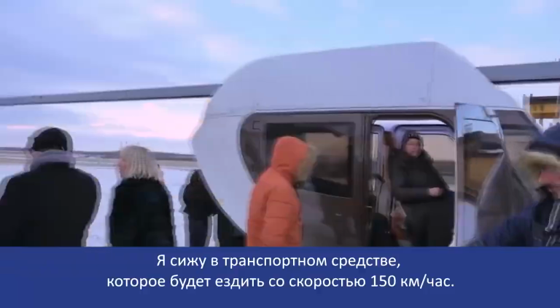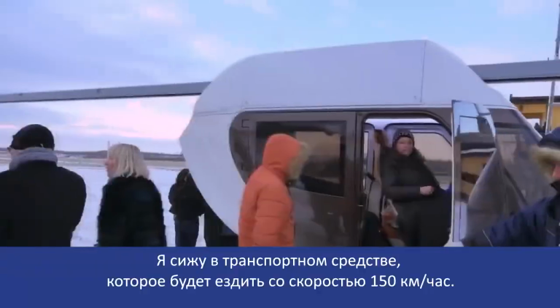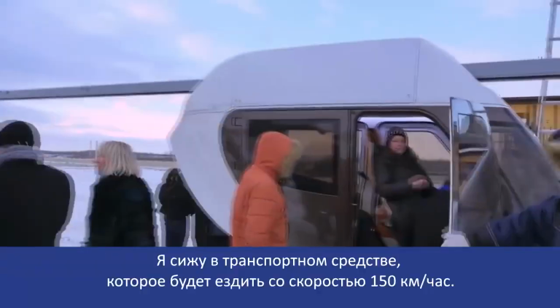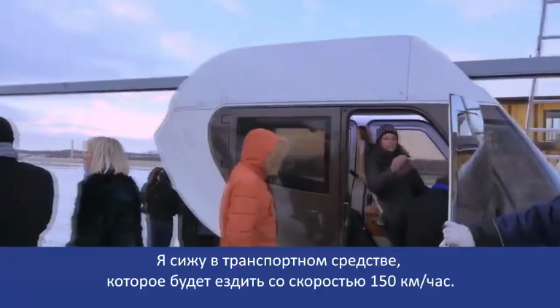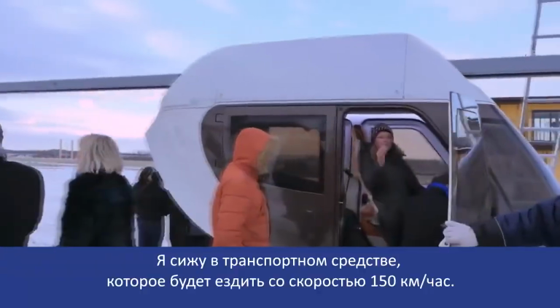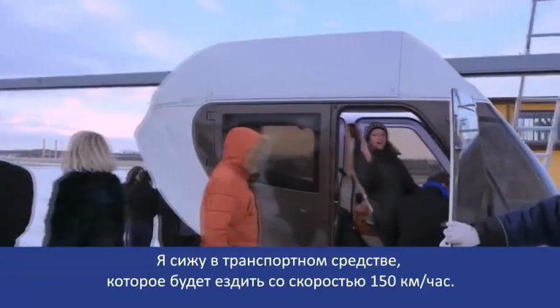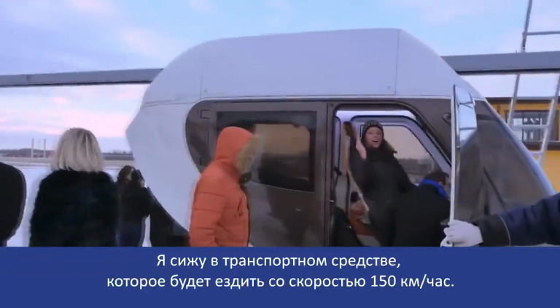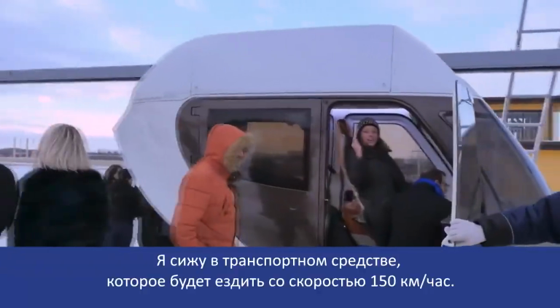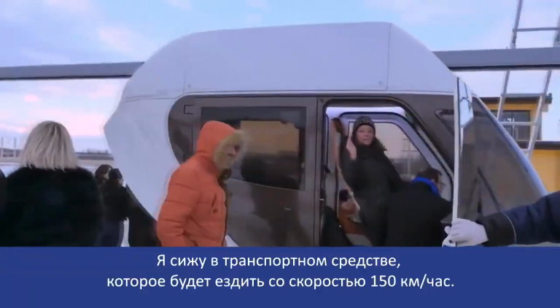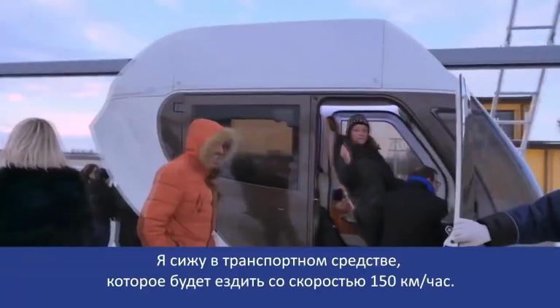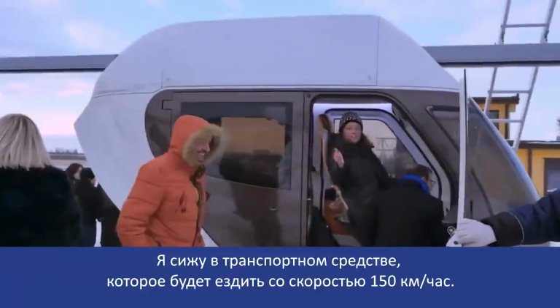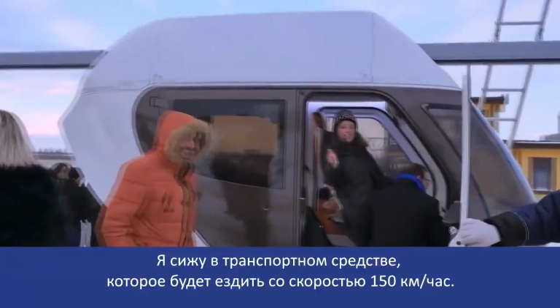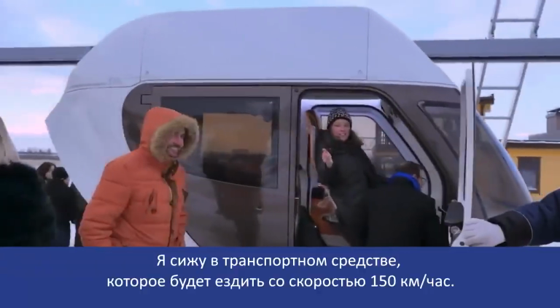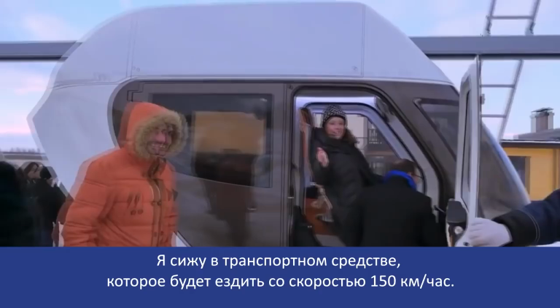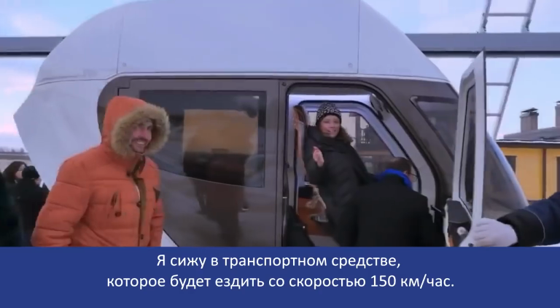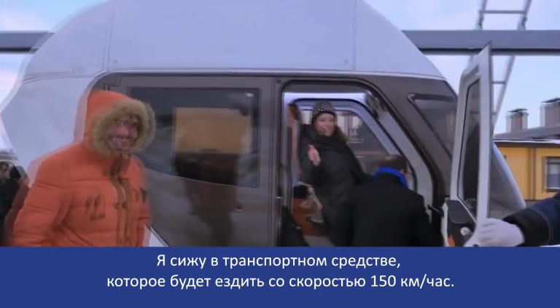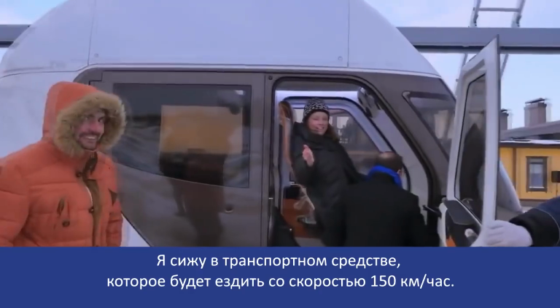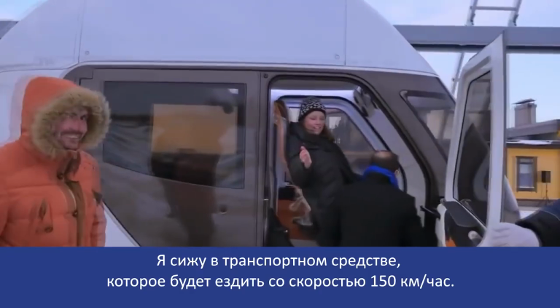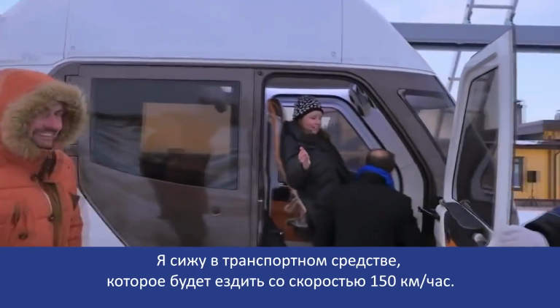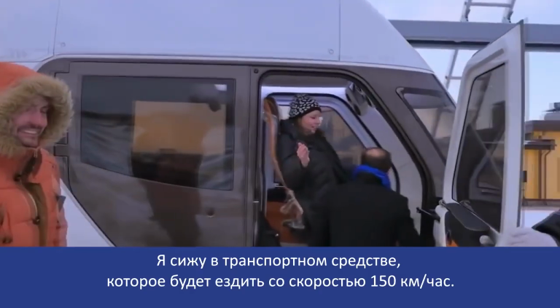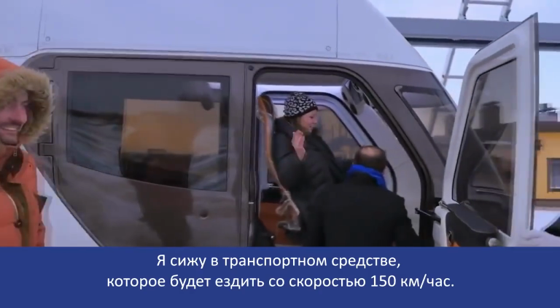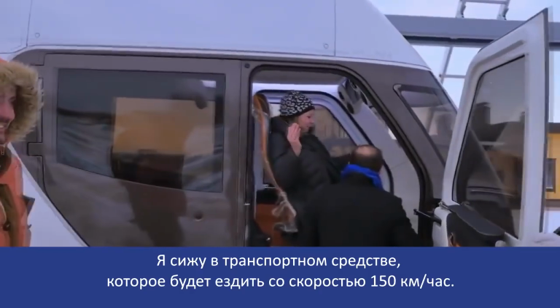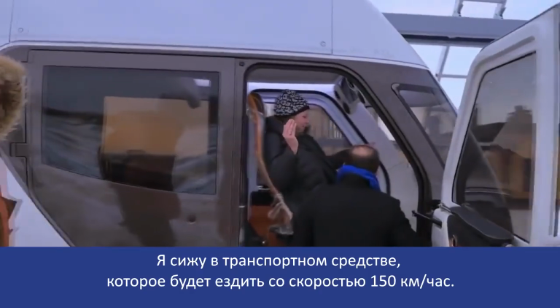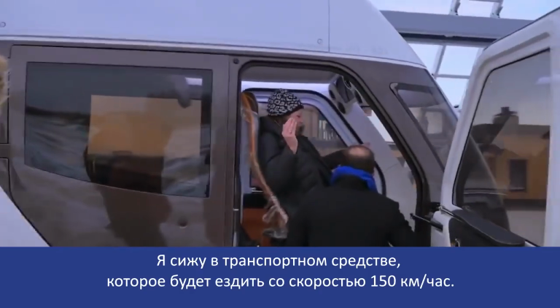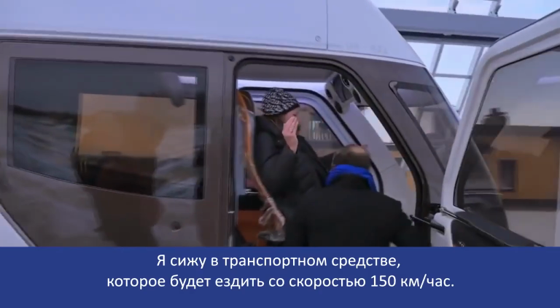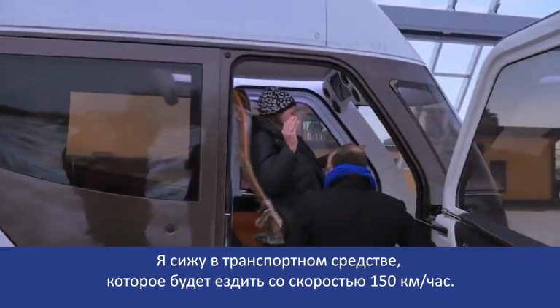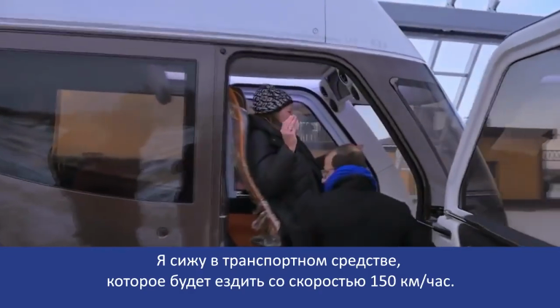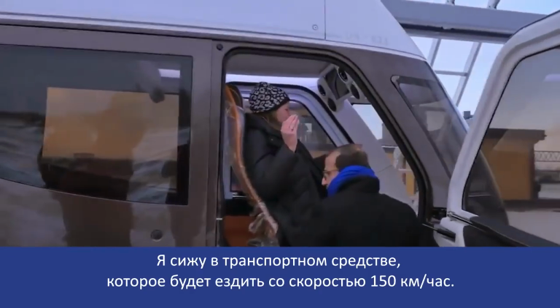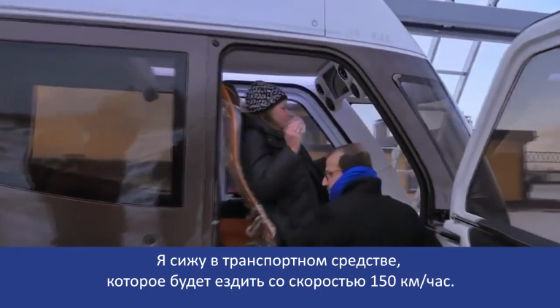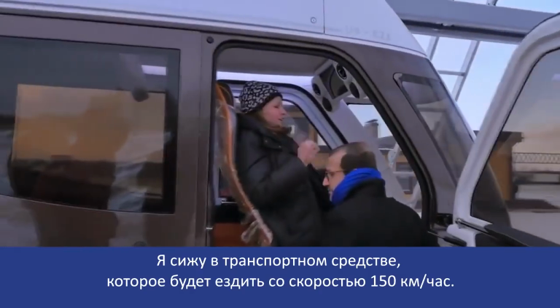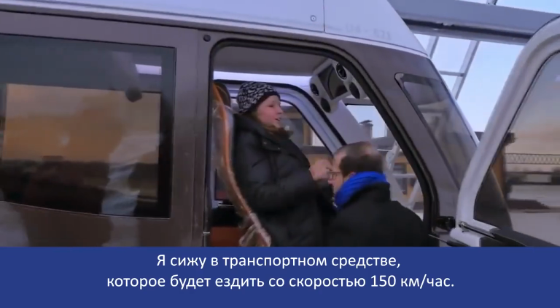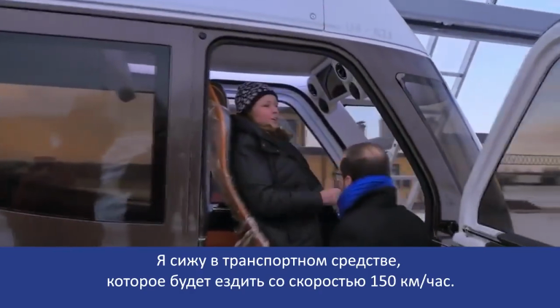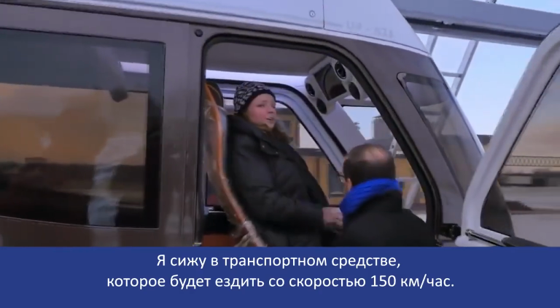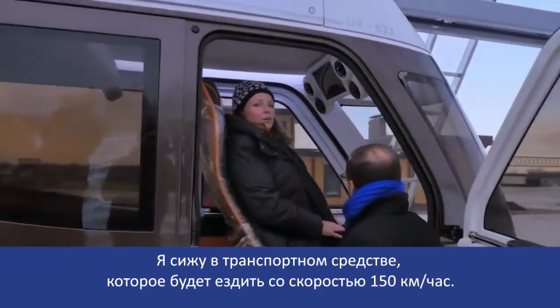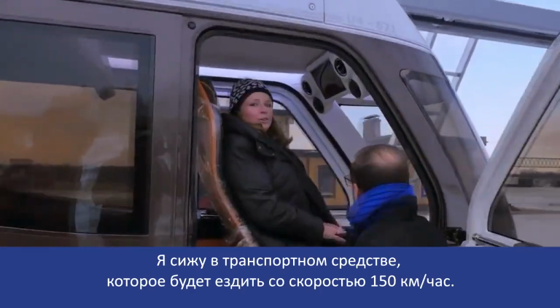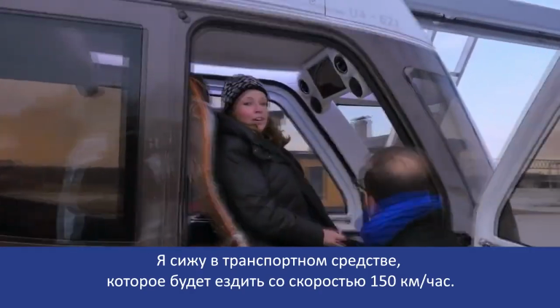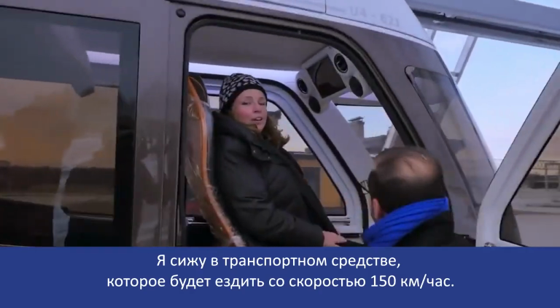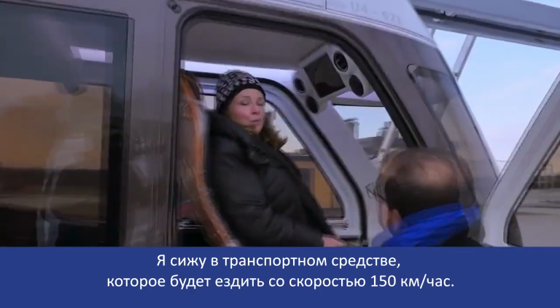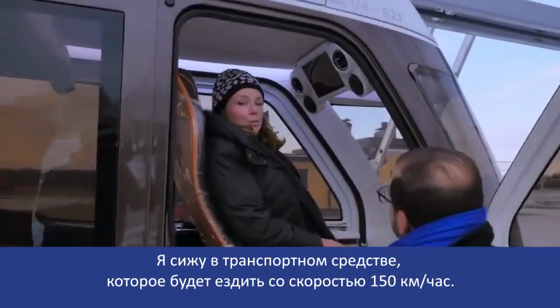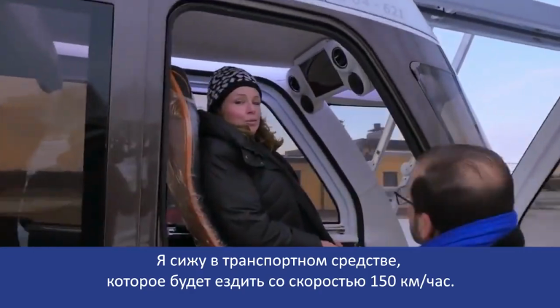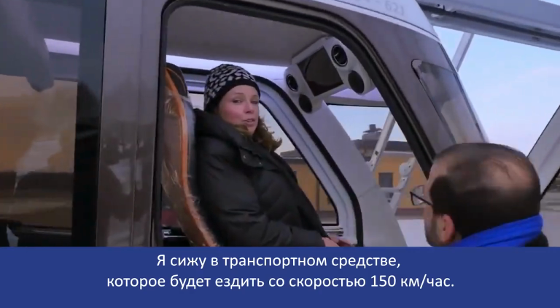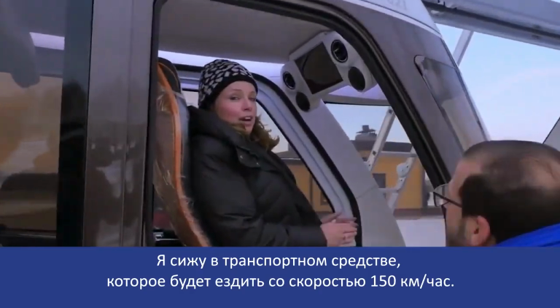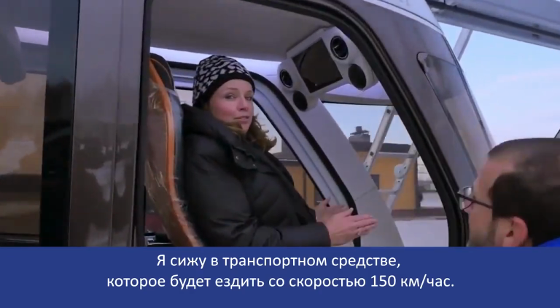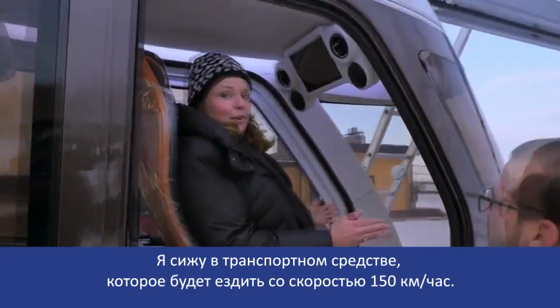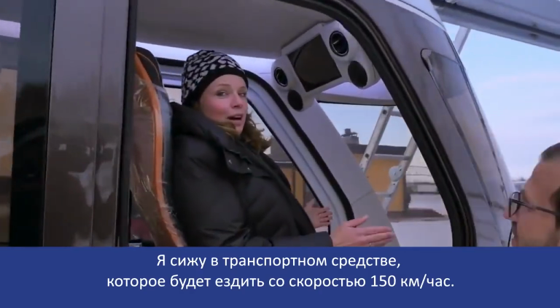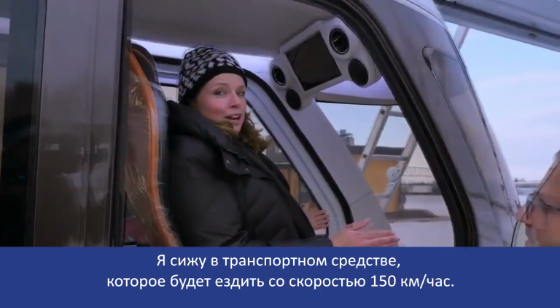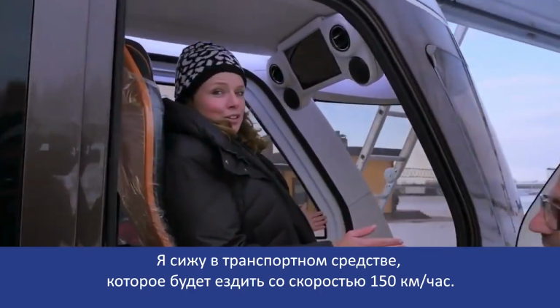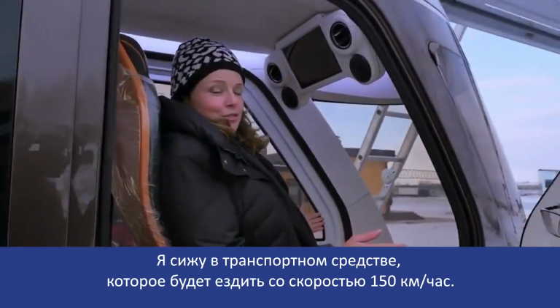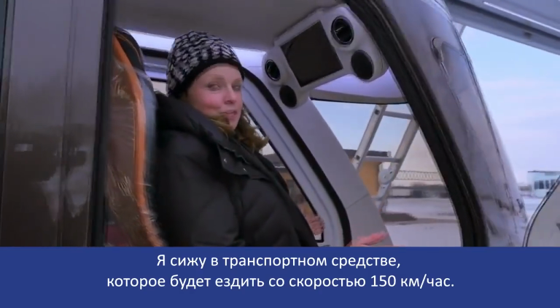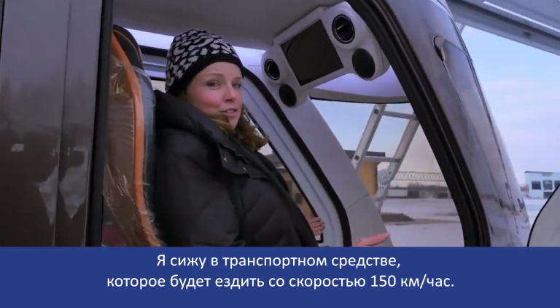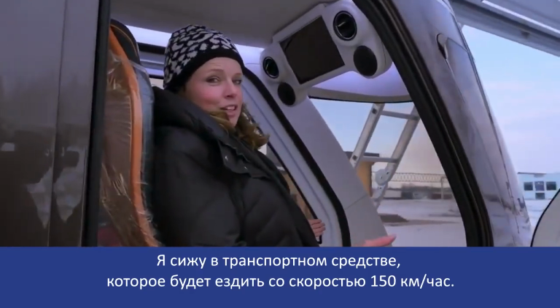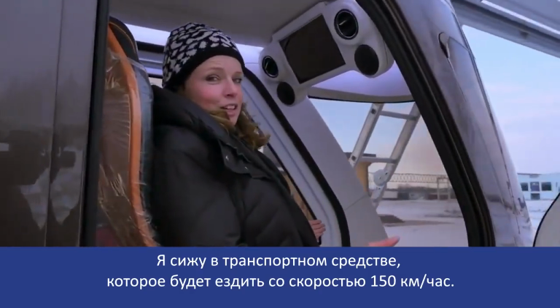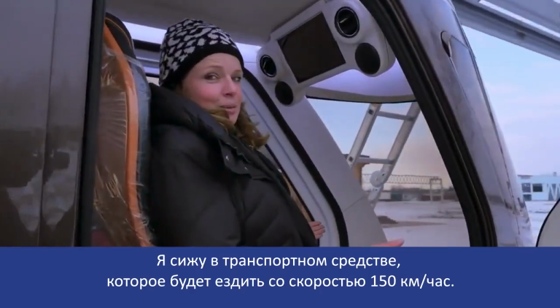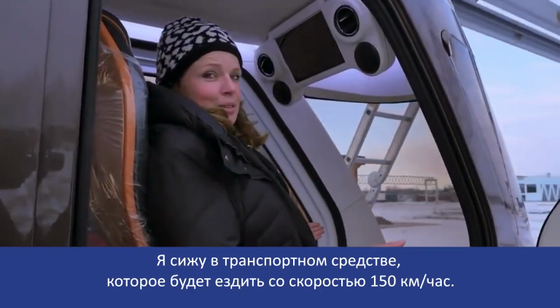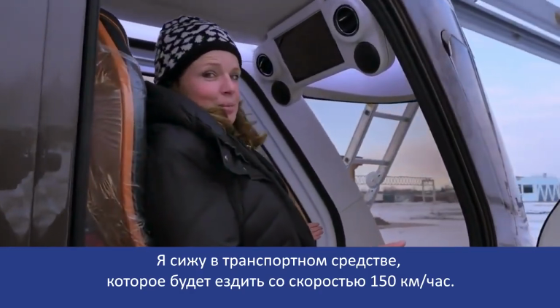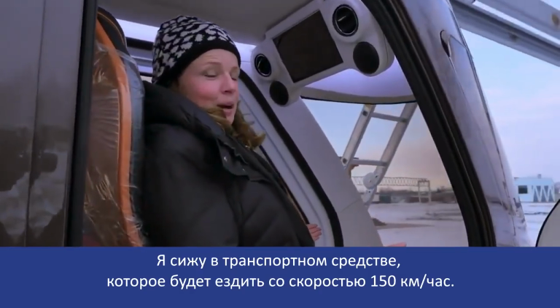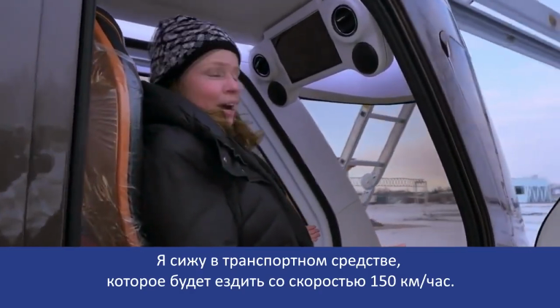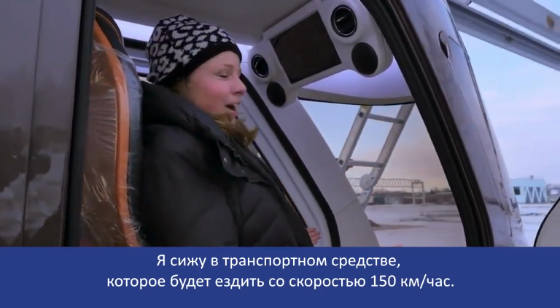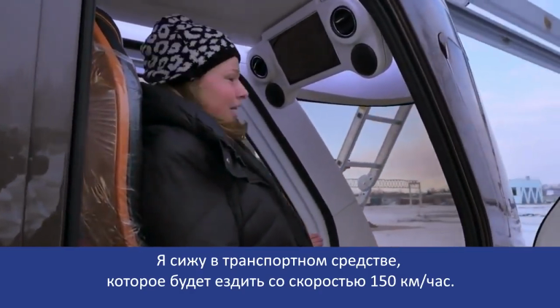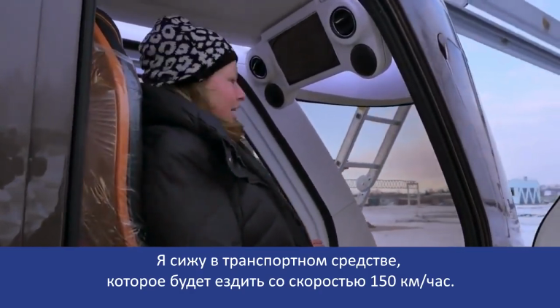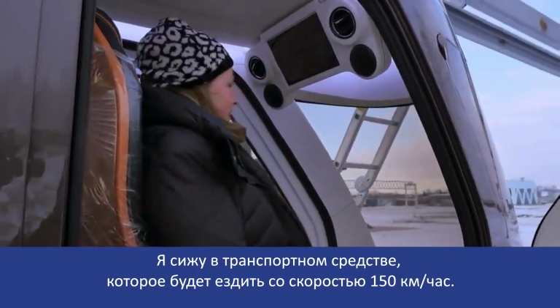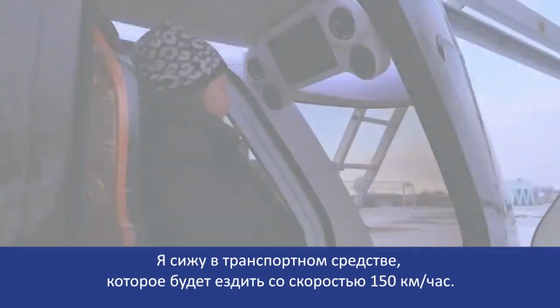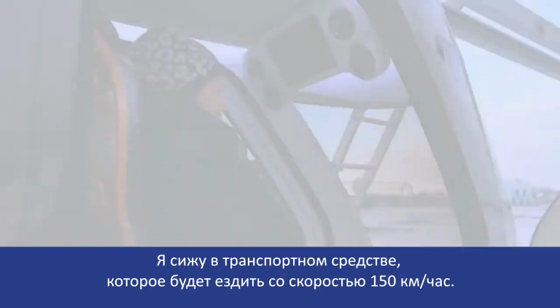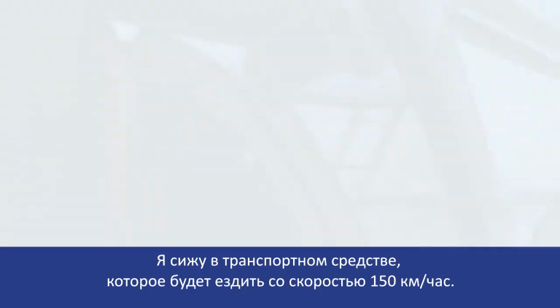I am sitting in a vehicle that will travel 150 kilometres per hour.